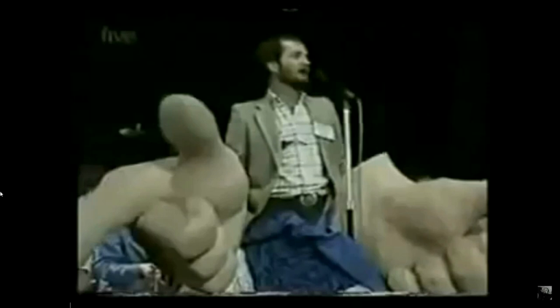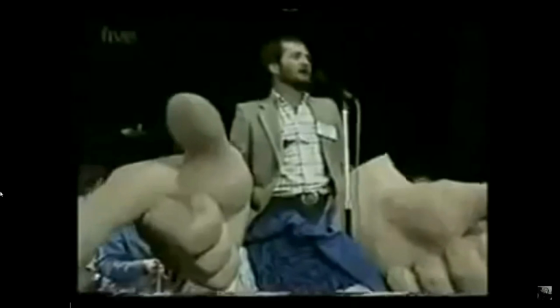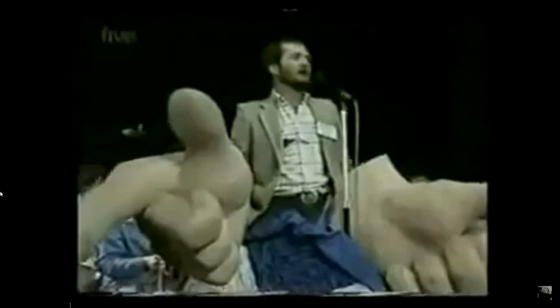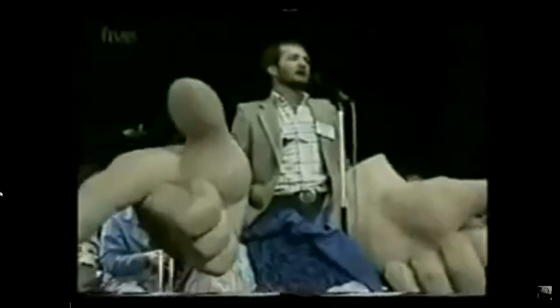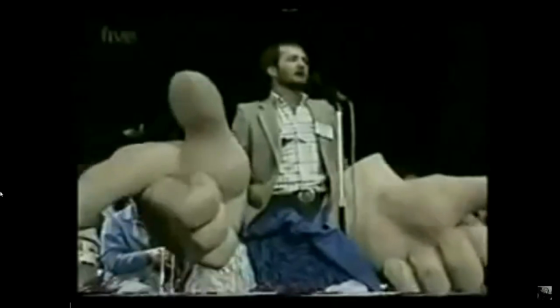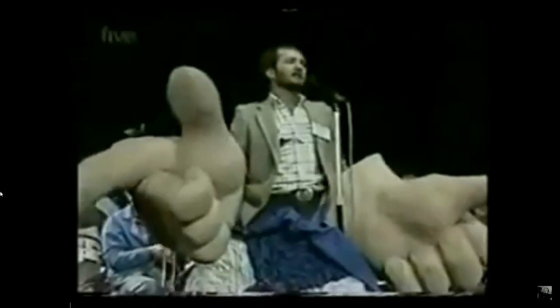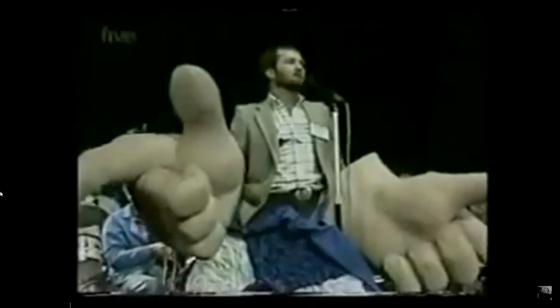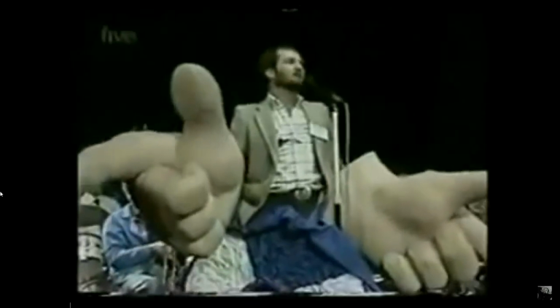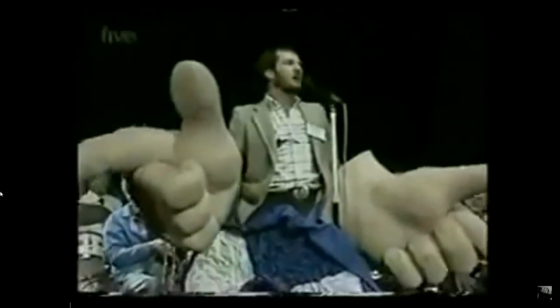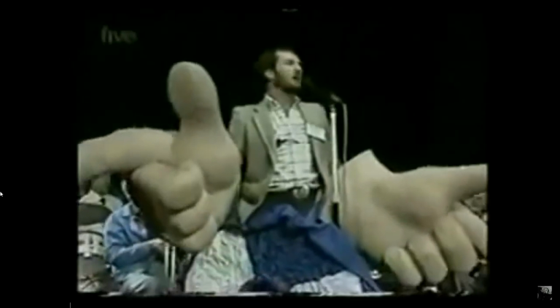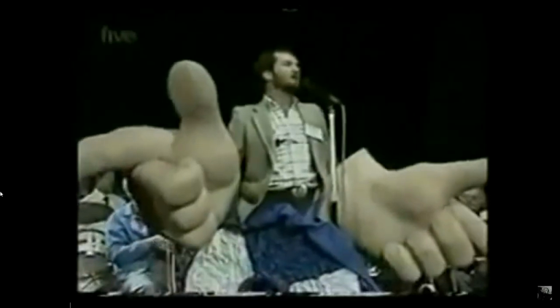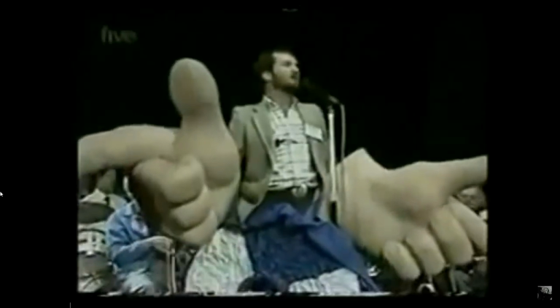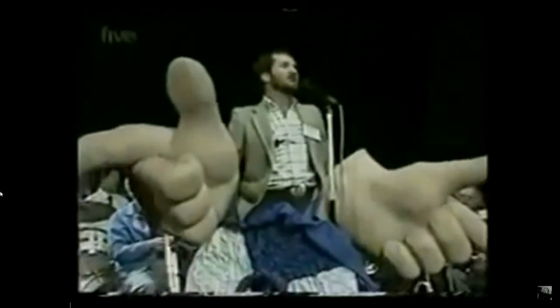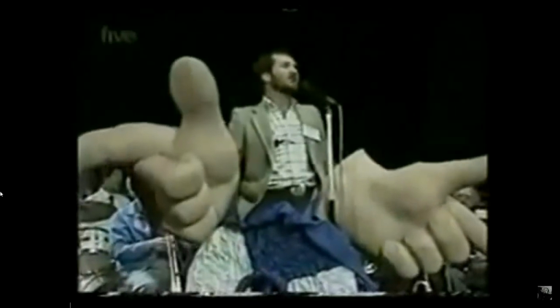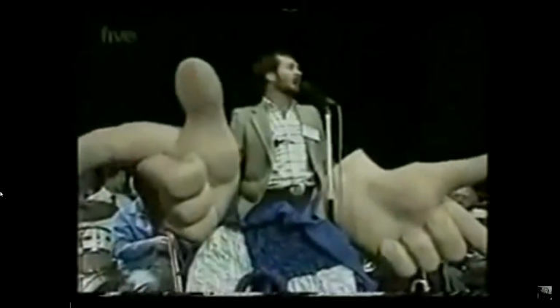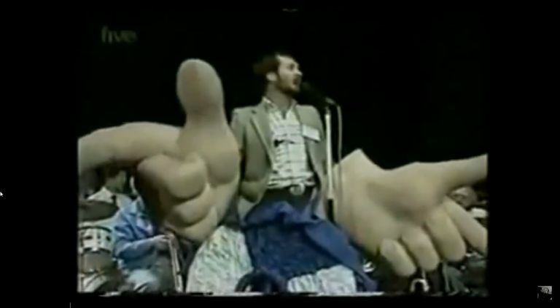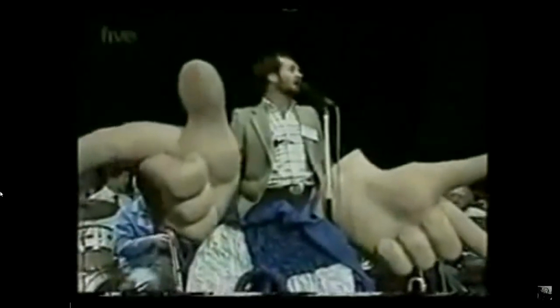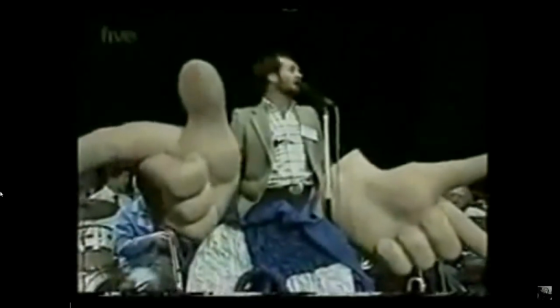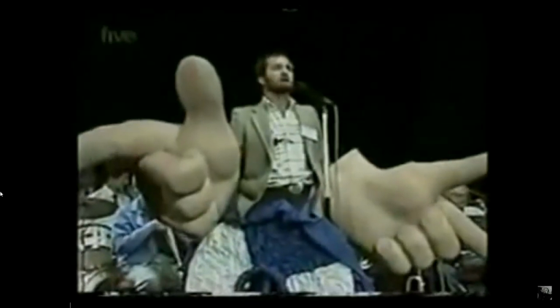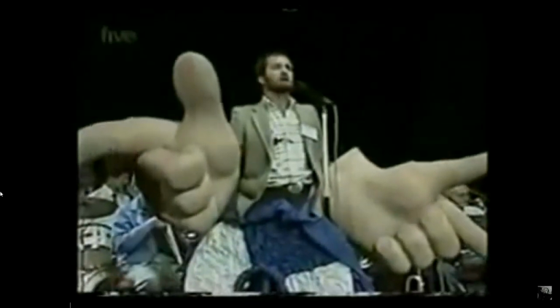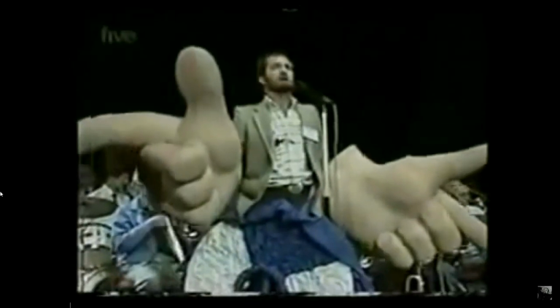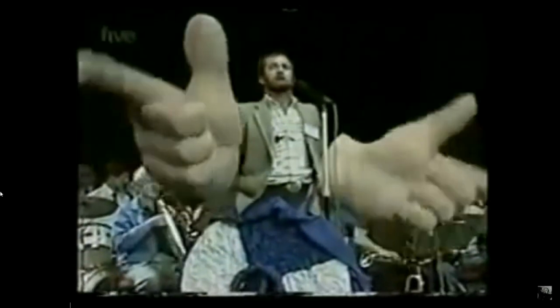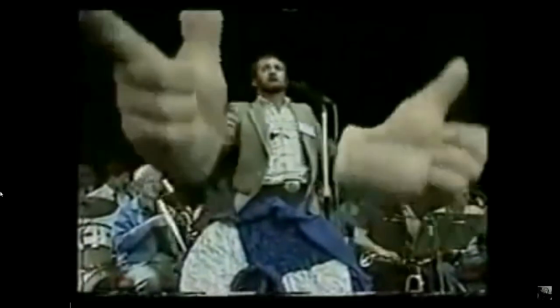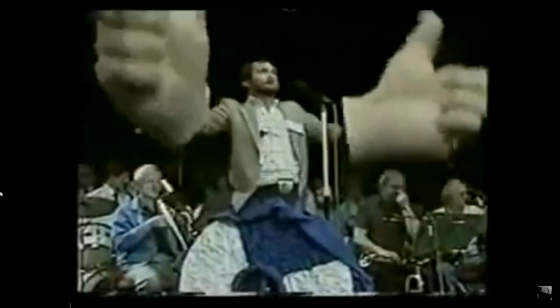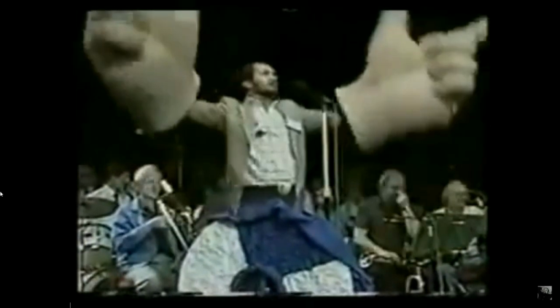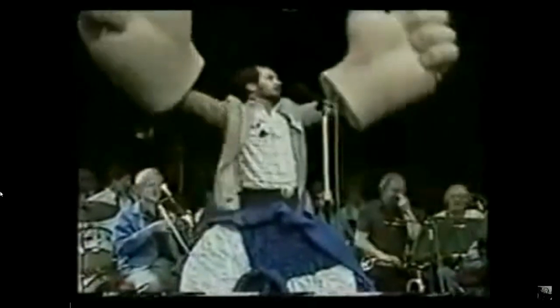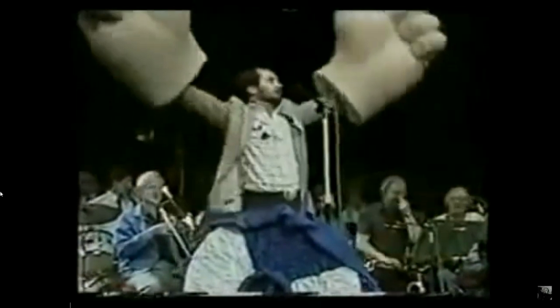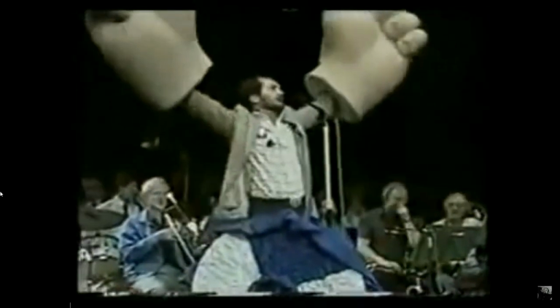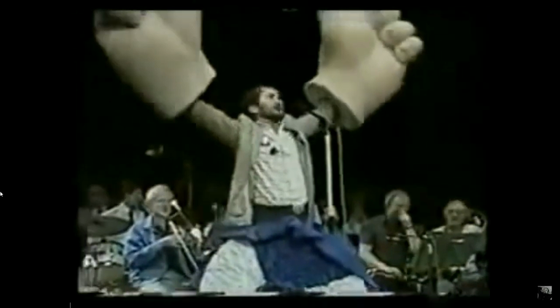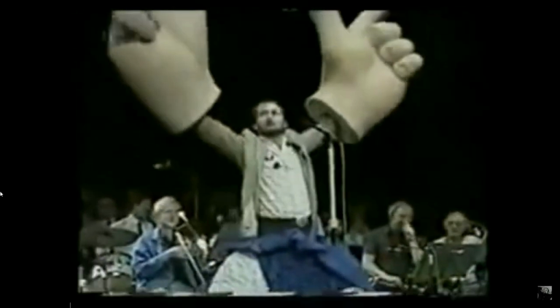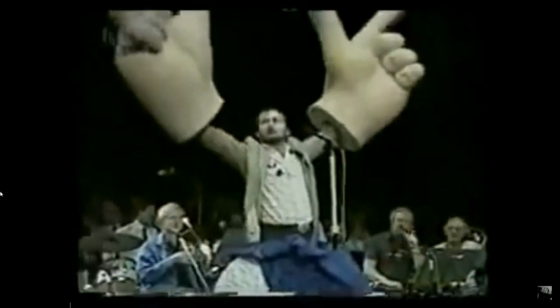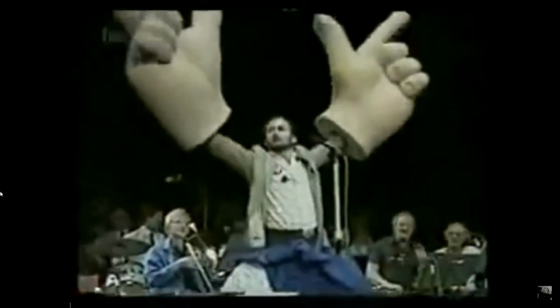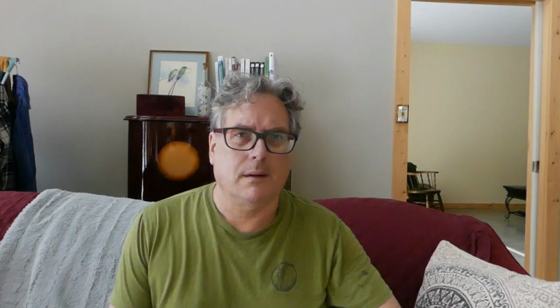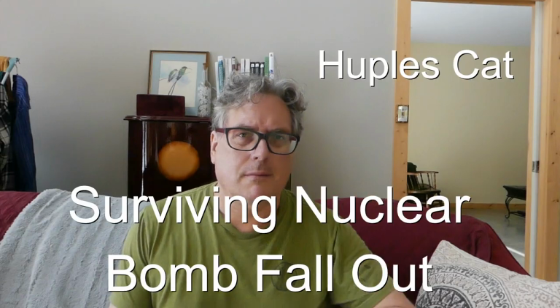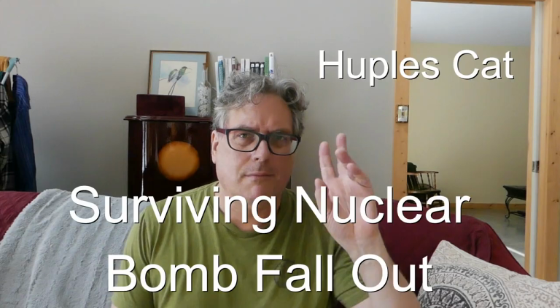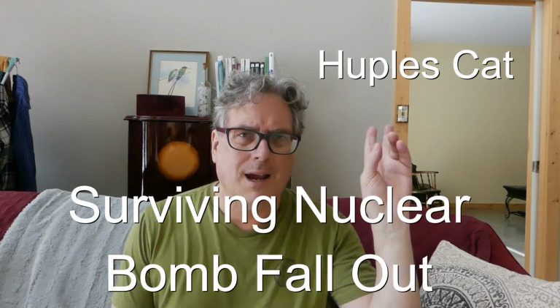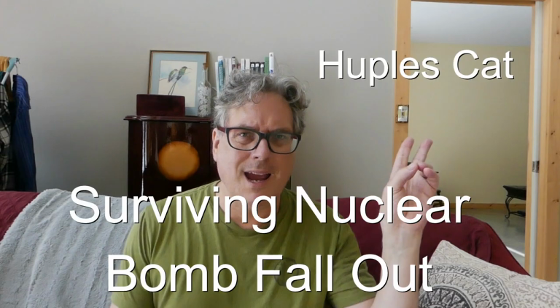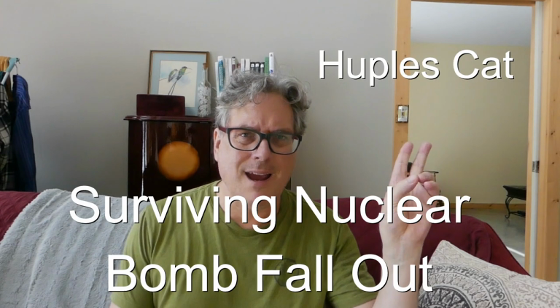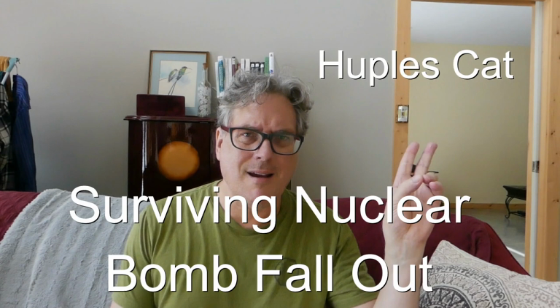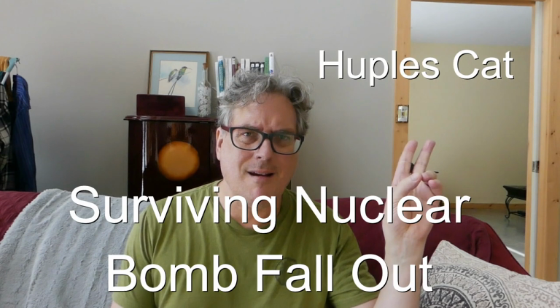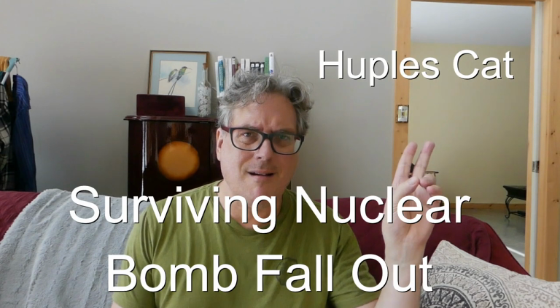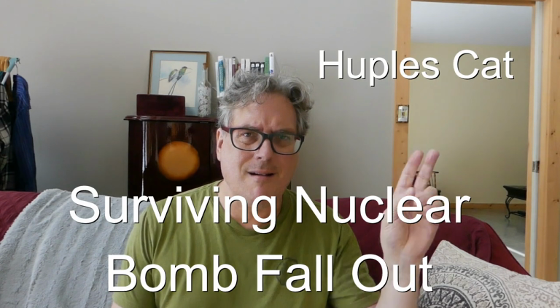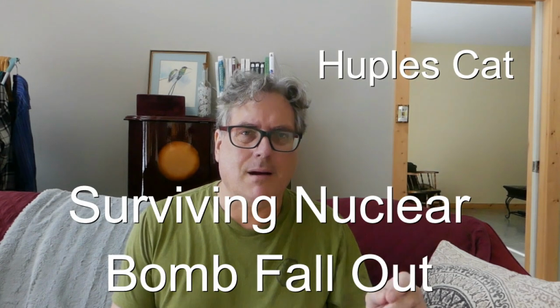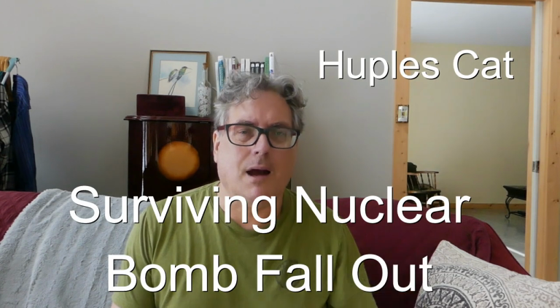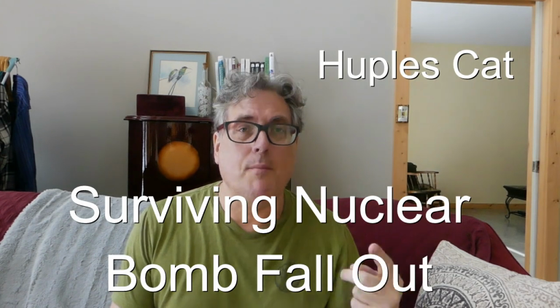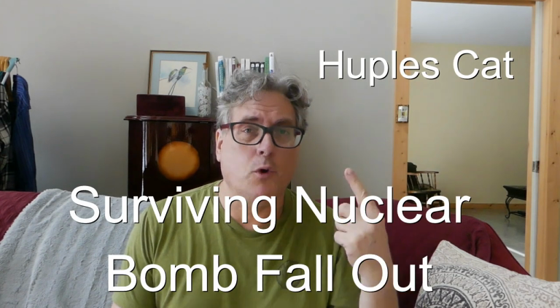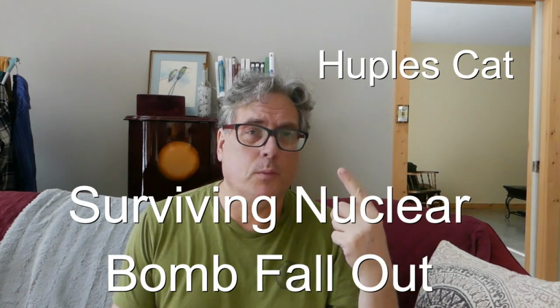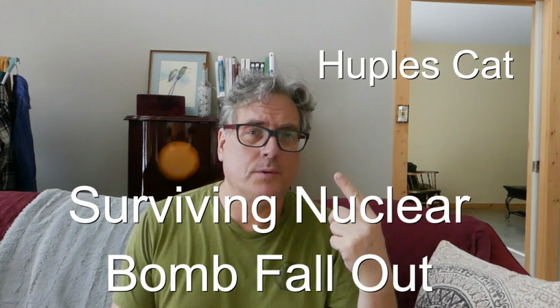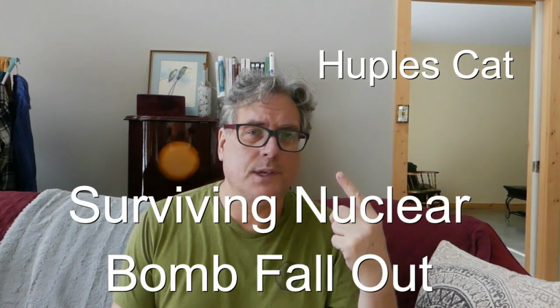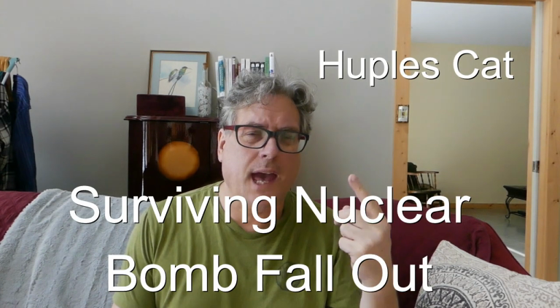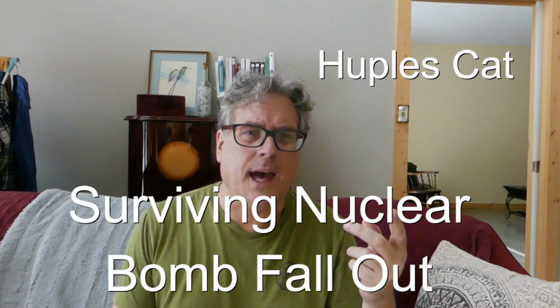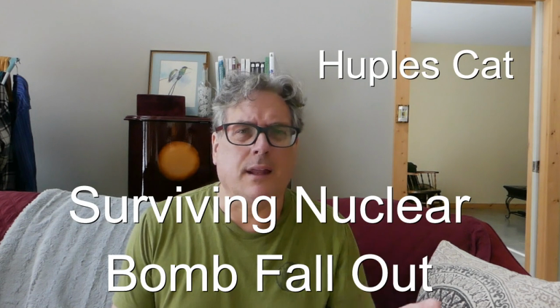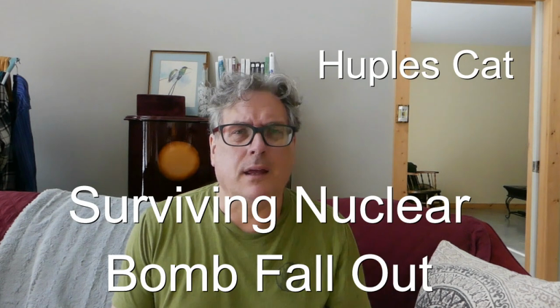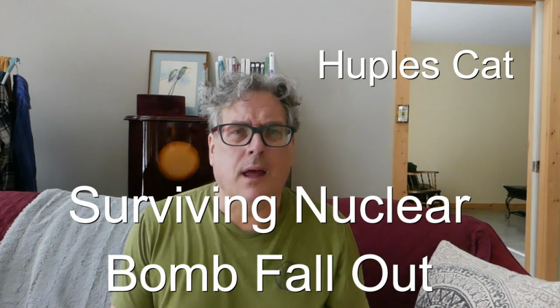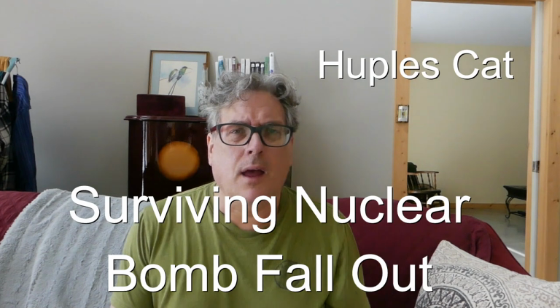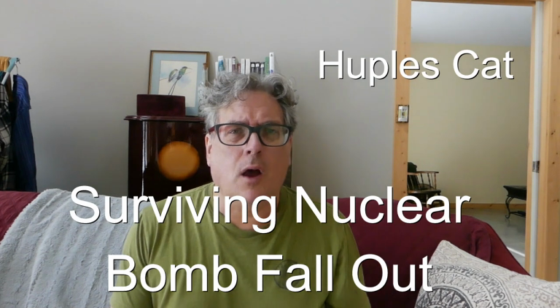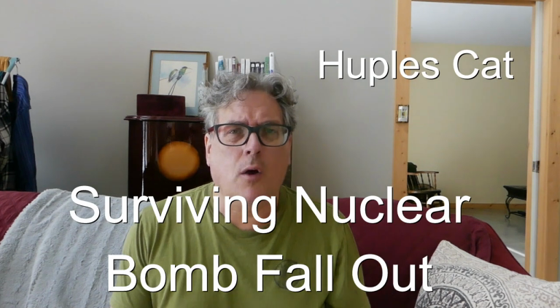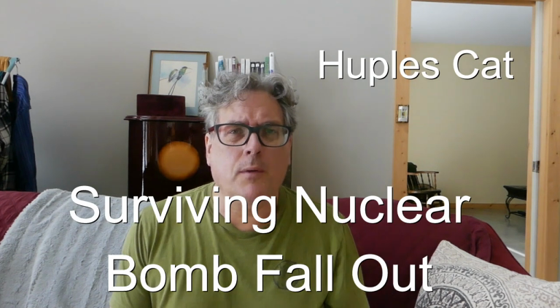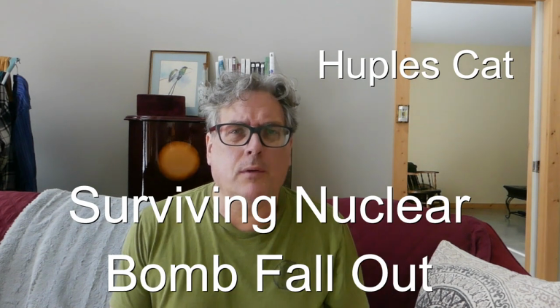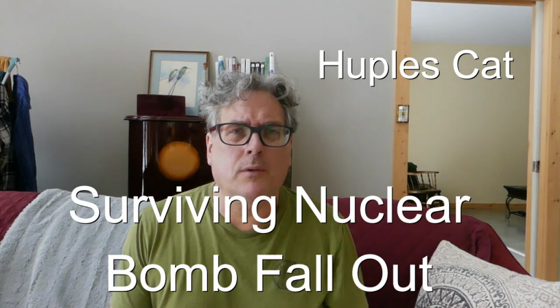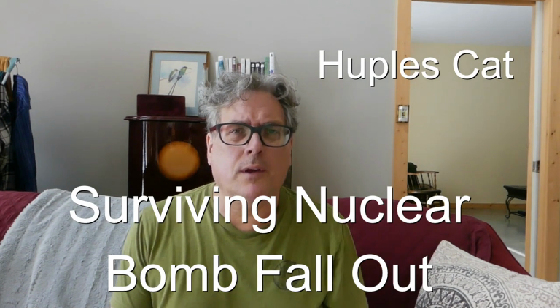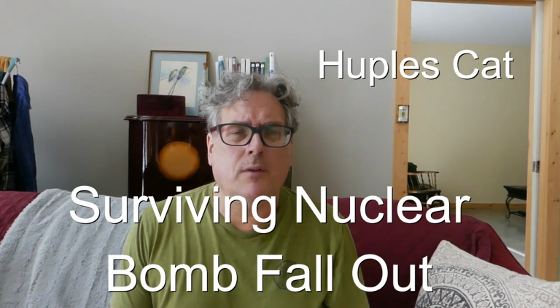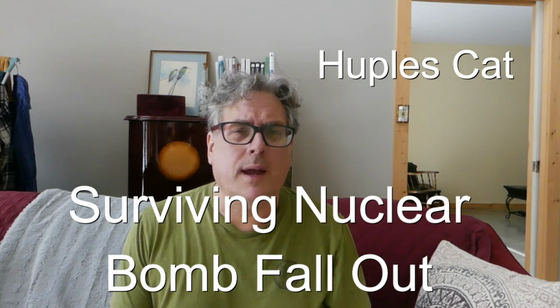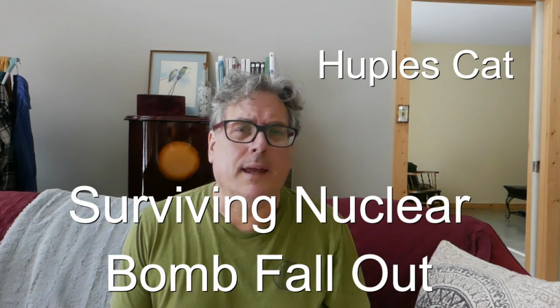Let's bomb Russia! I'm Hubel's cat. Hope you're all doing great.